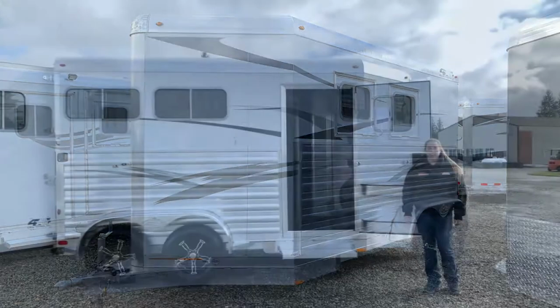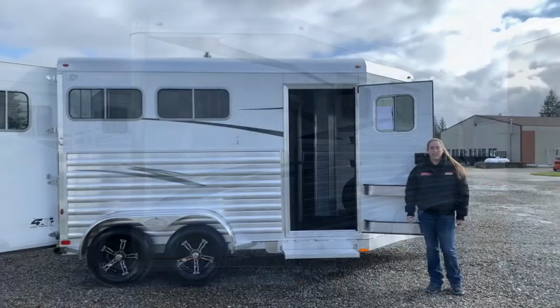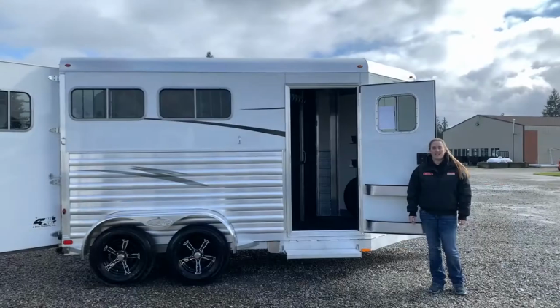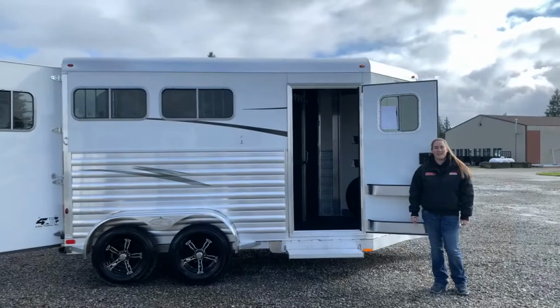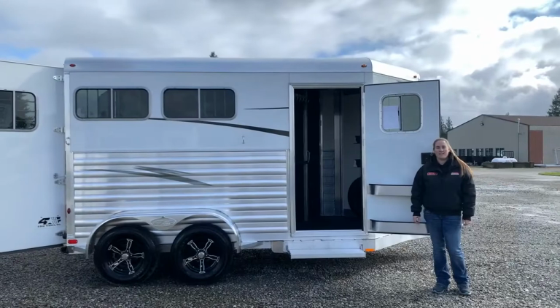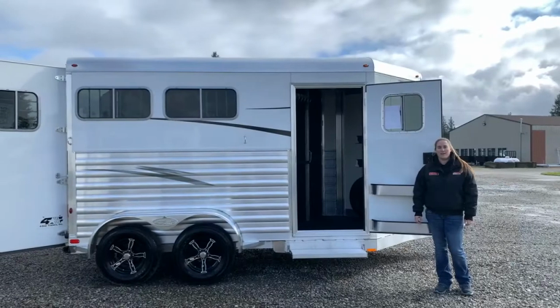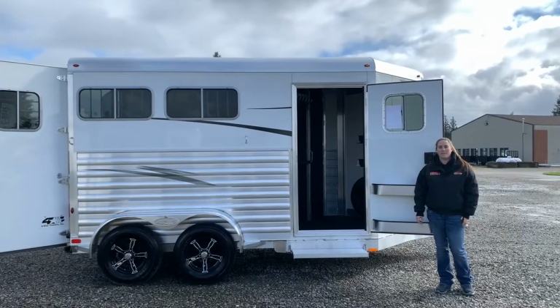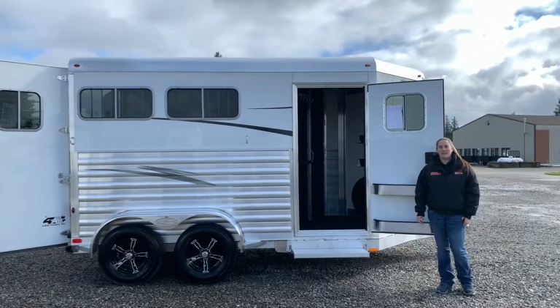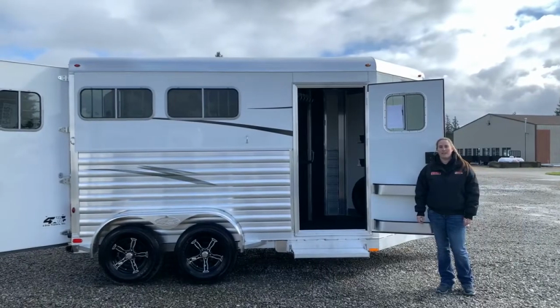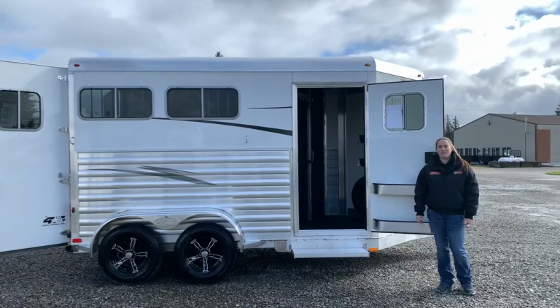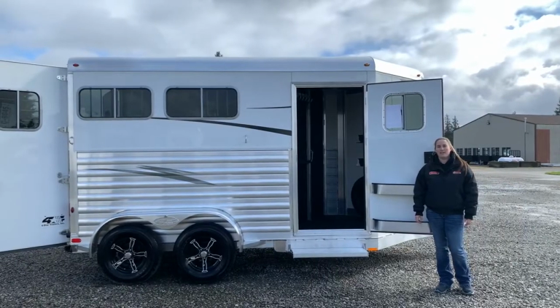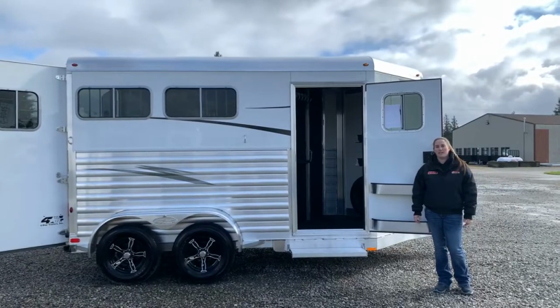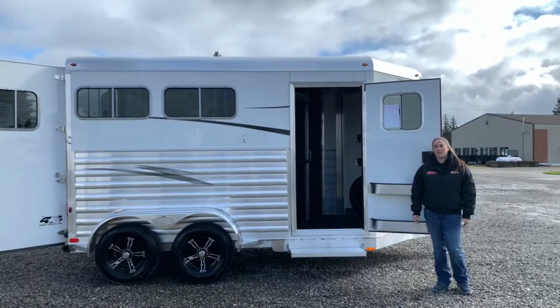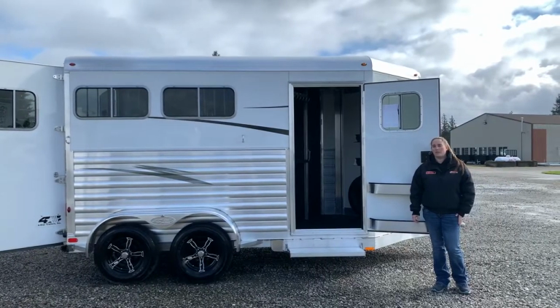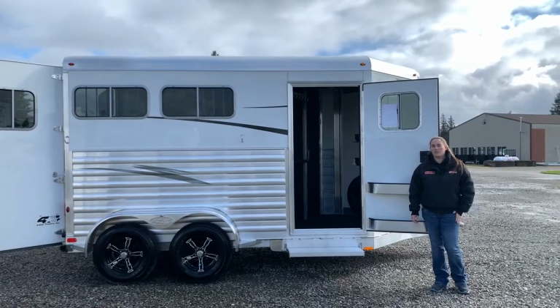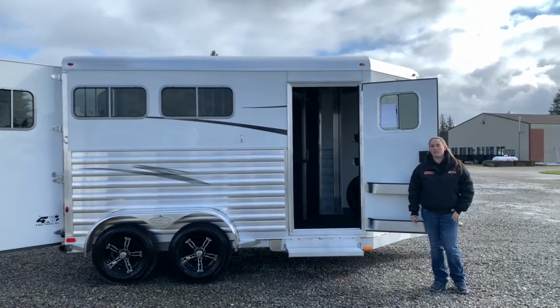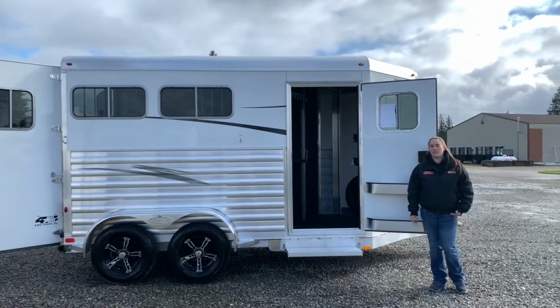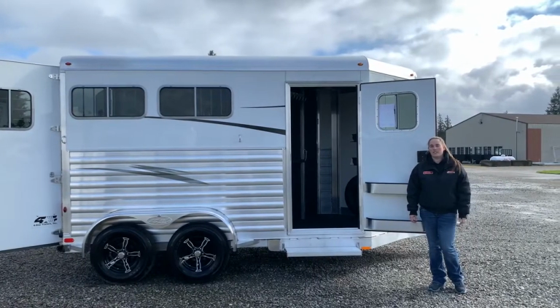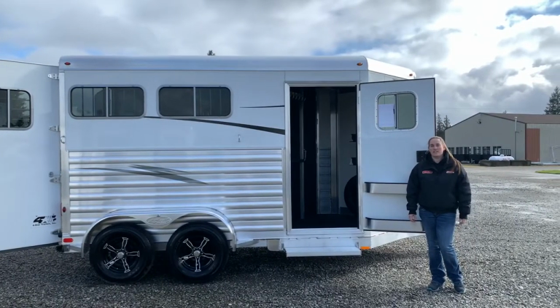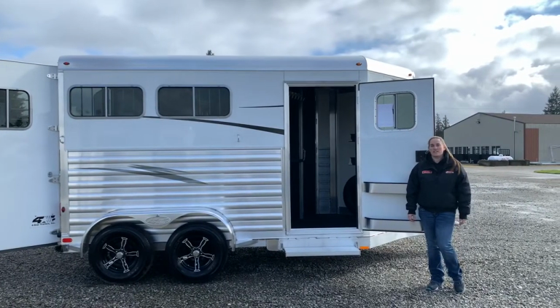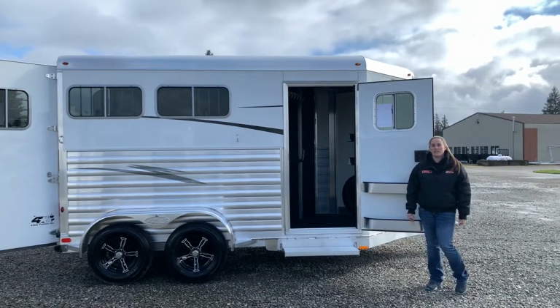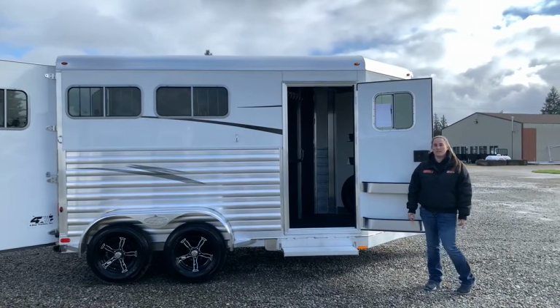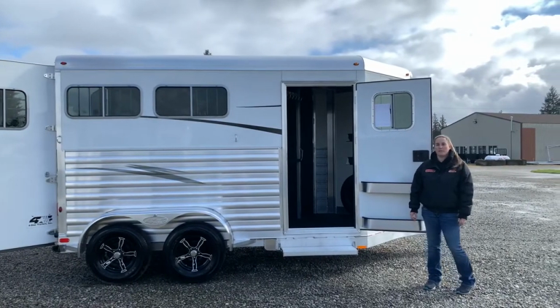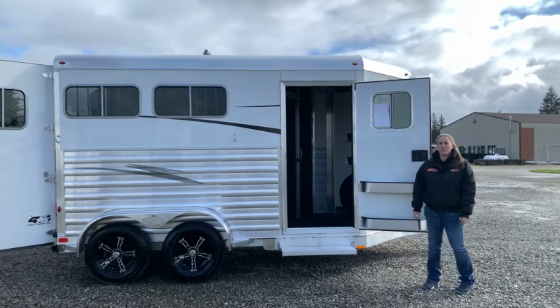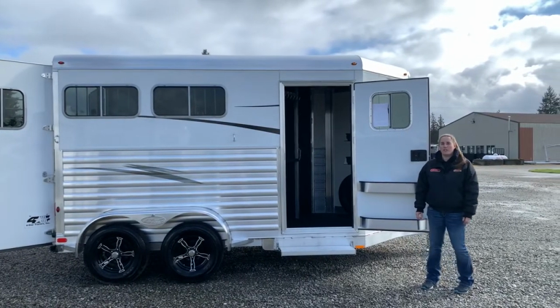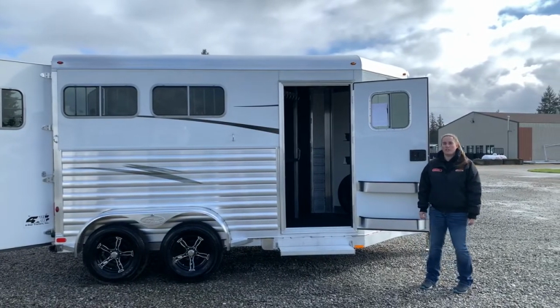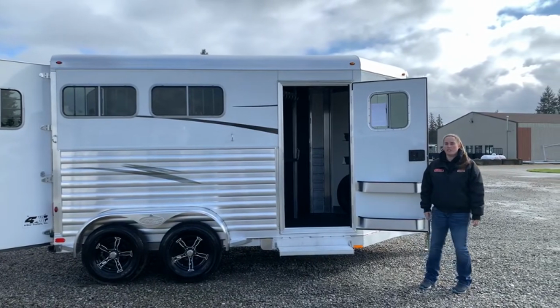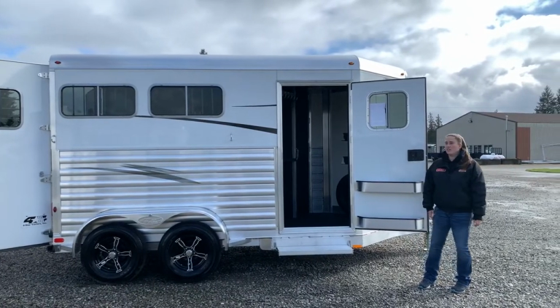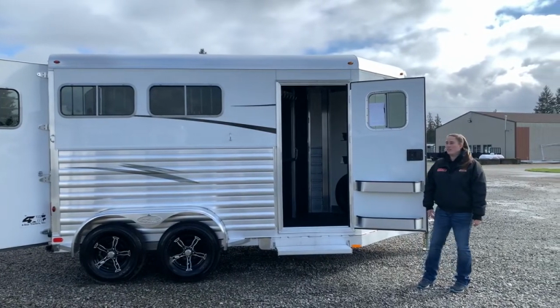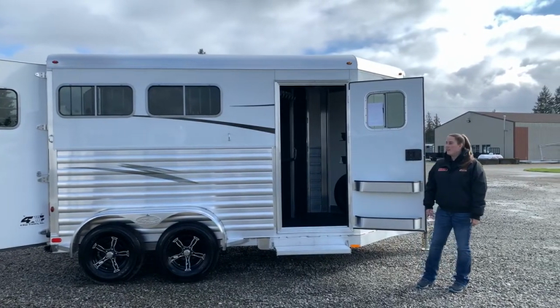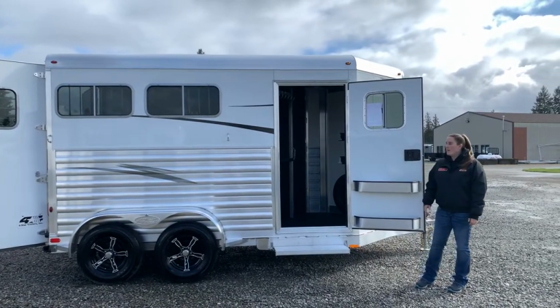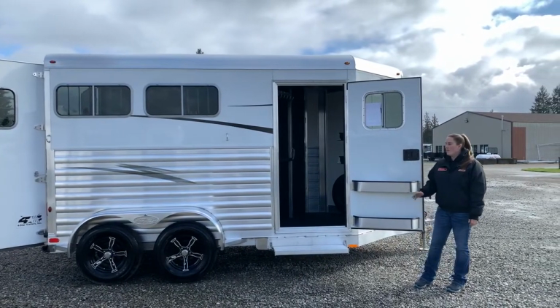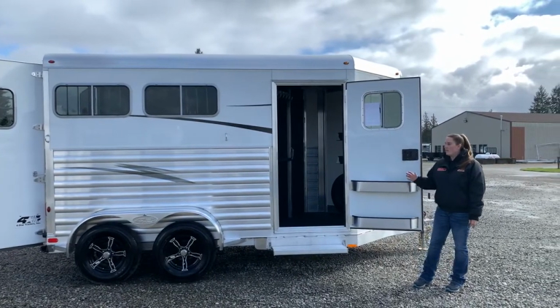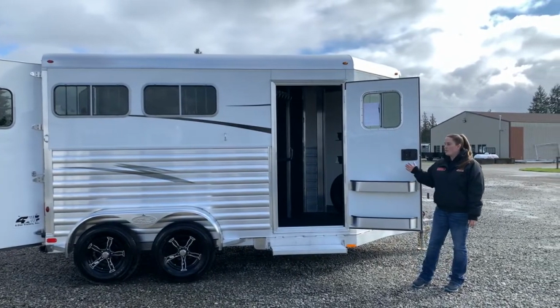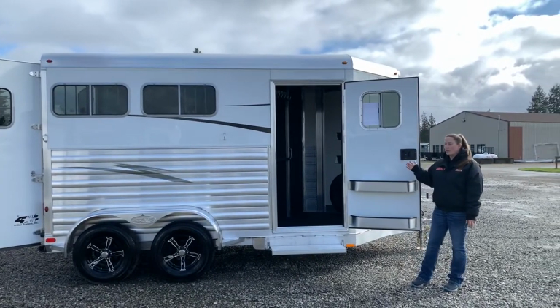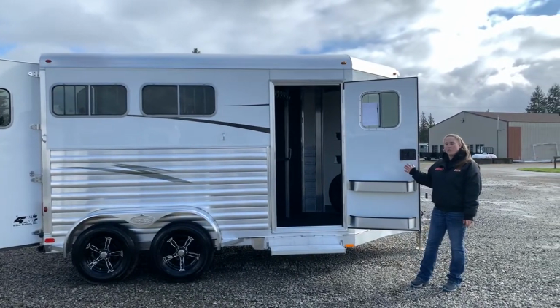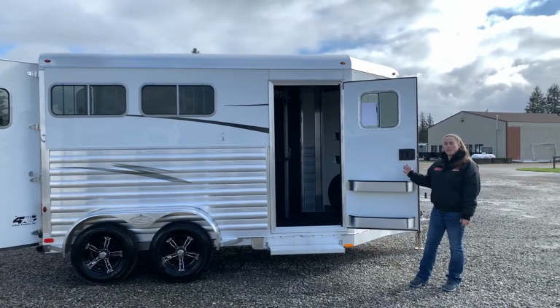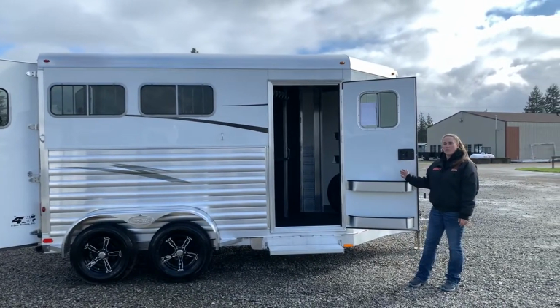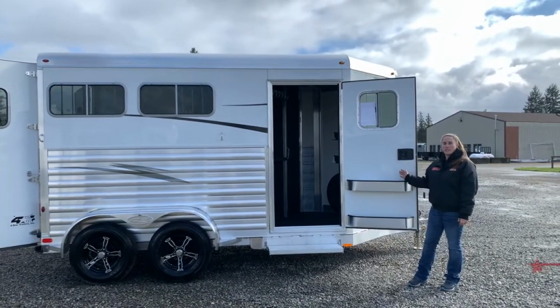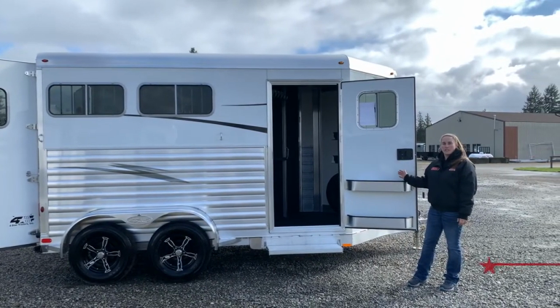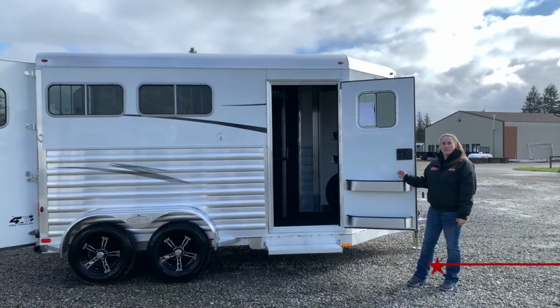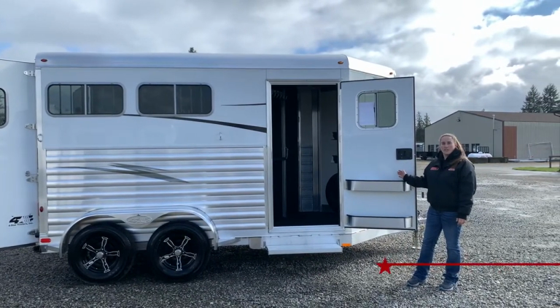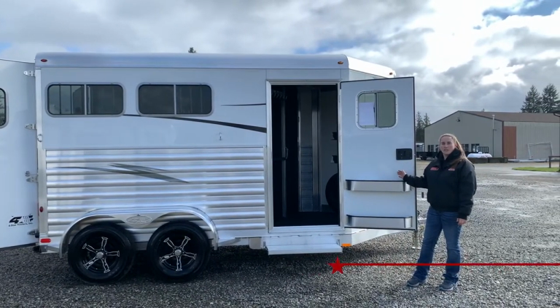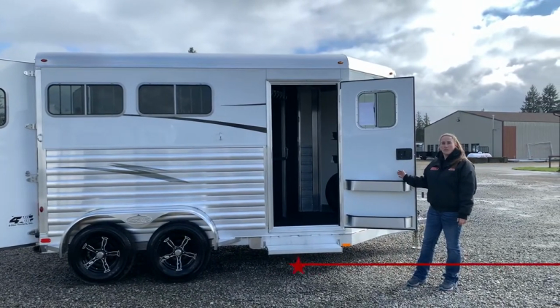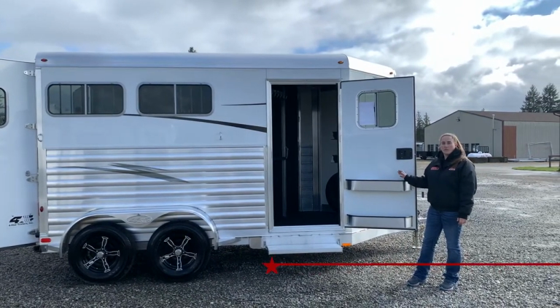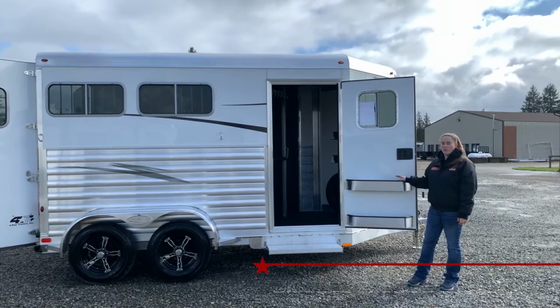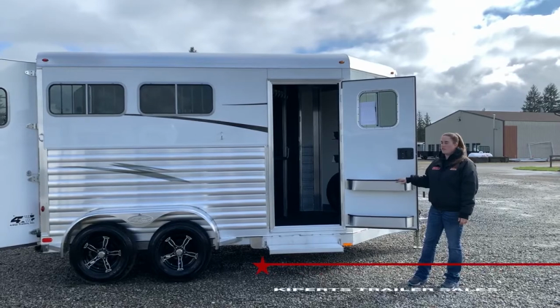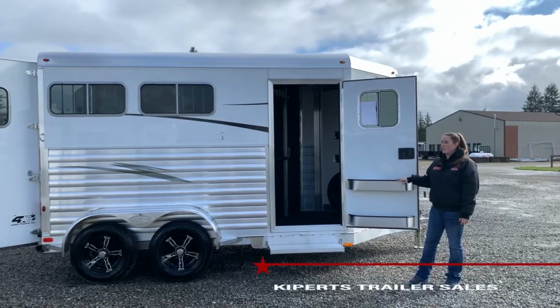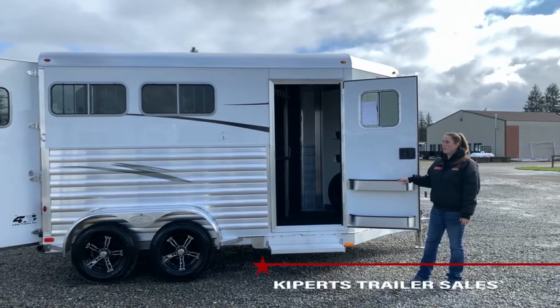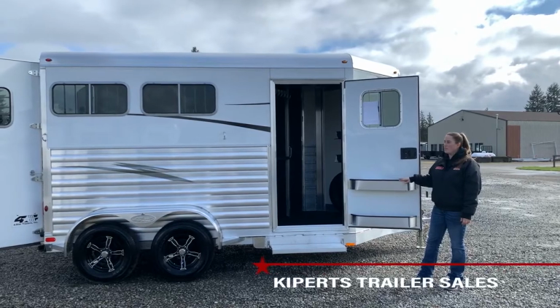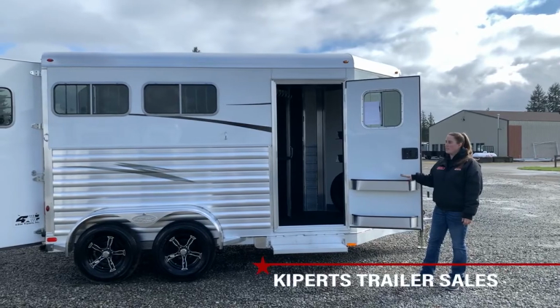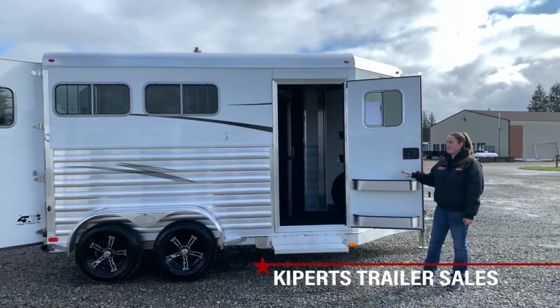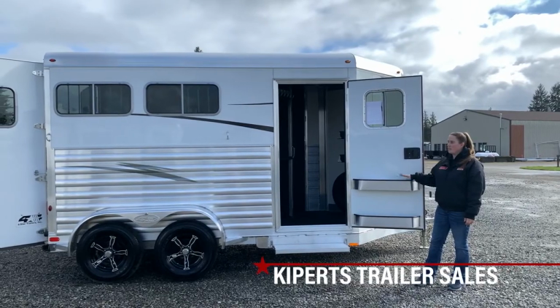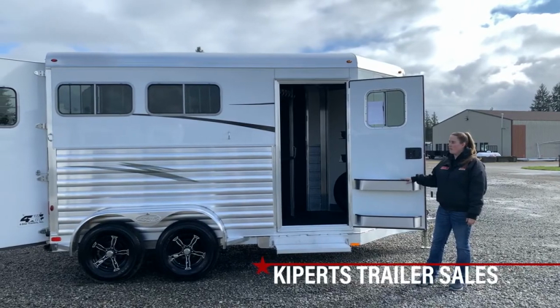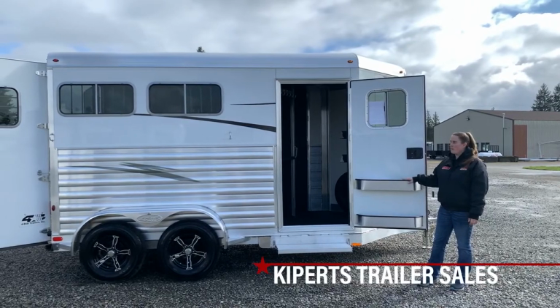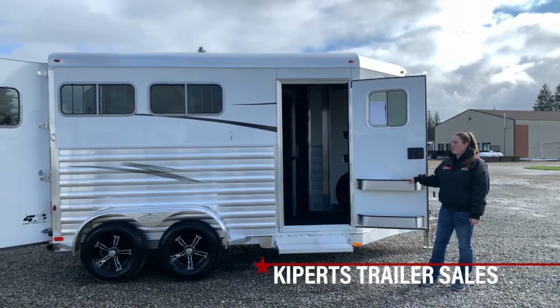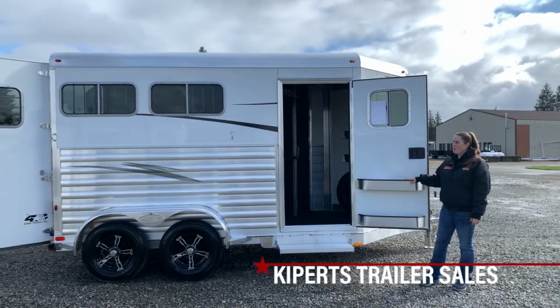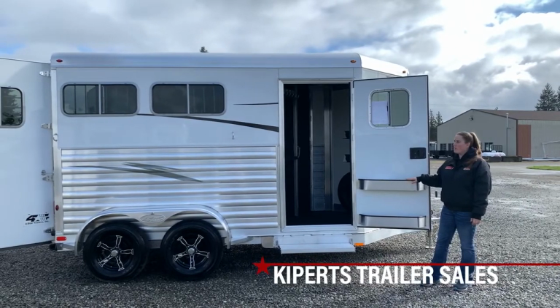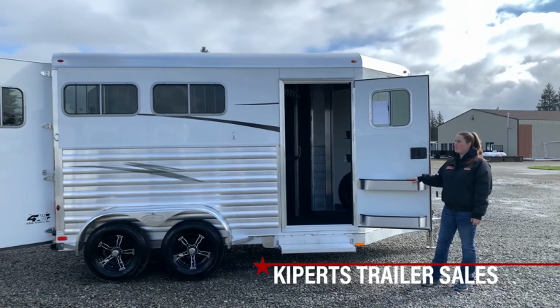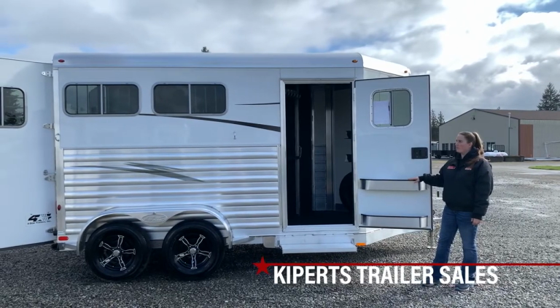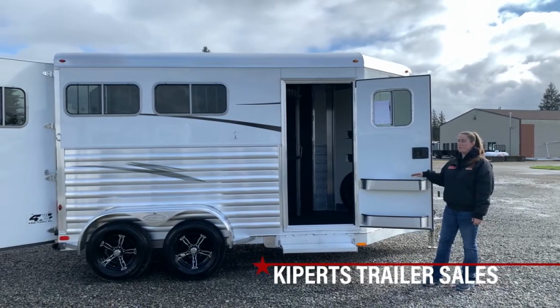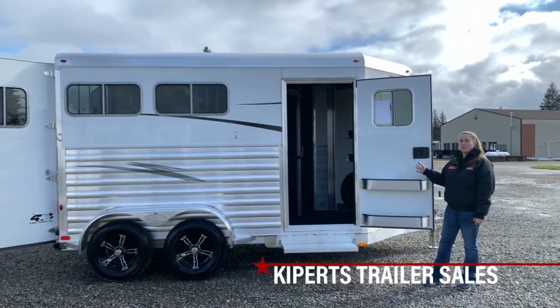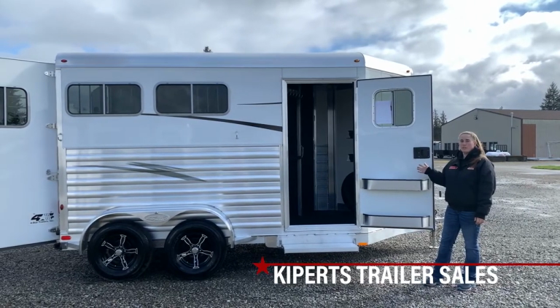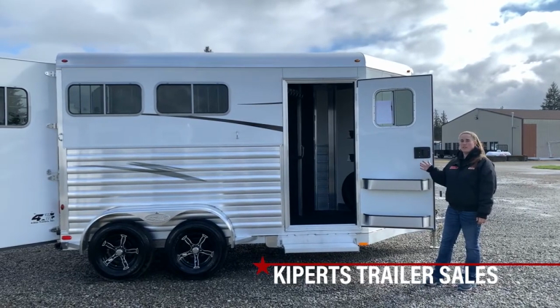Hi, I'm Abby. I'm here at Kippert's Trailer Sales in Olympia, Washington. I want to show you this new four-star. This is a runabout model, two-horse.